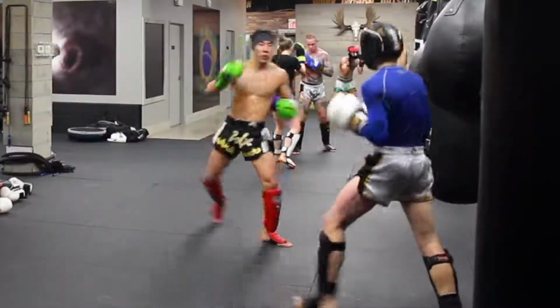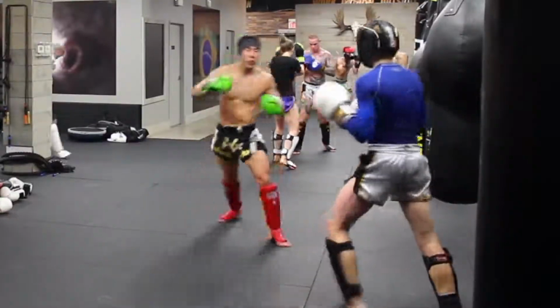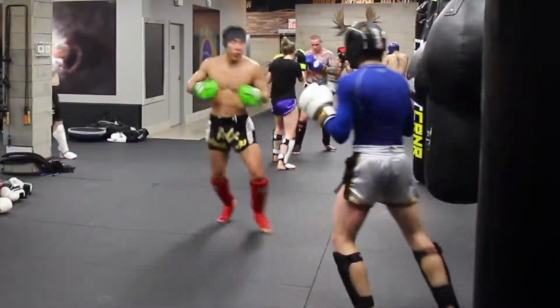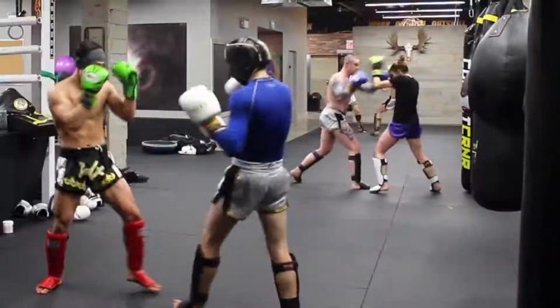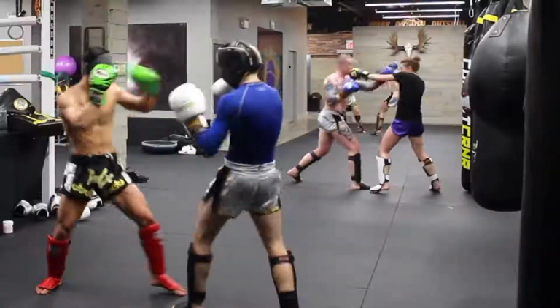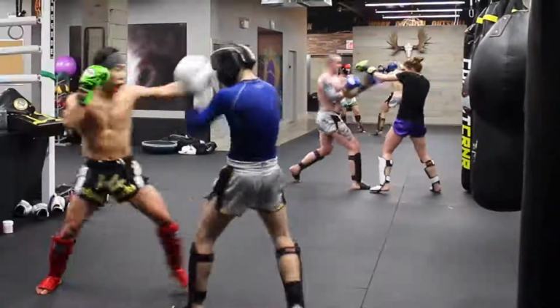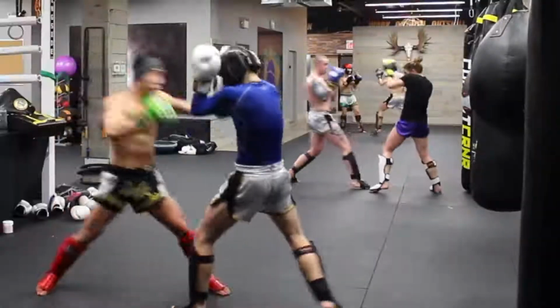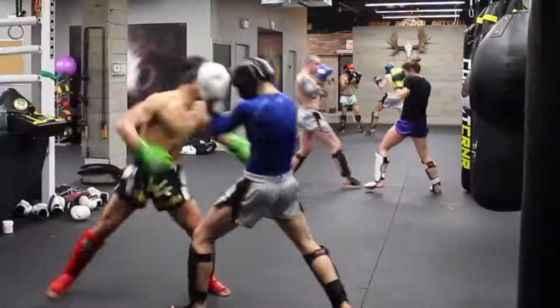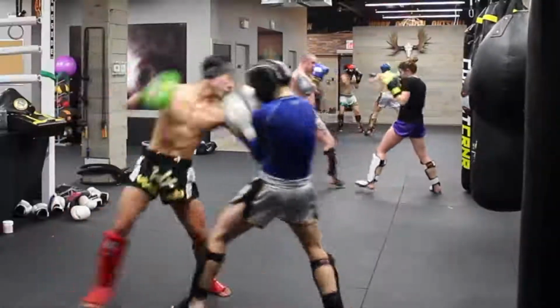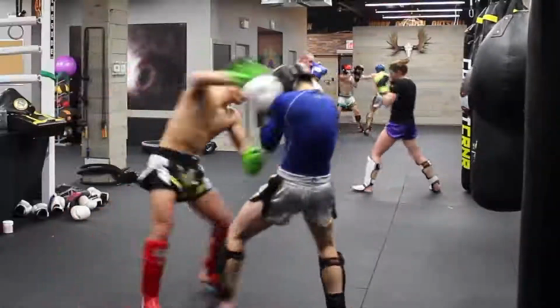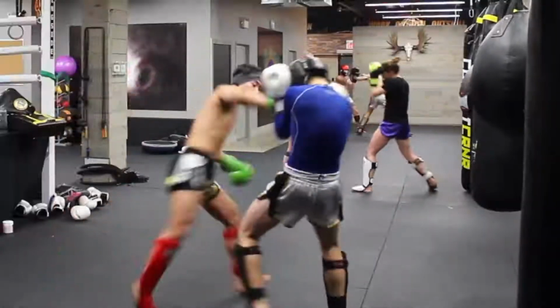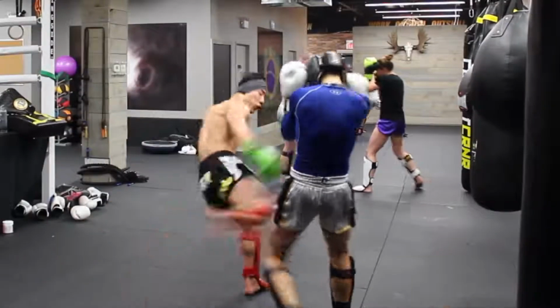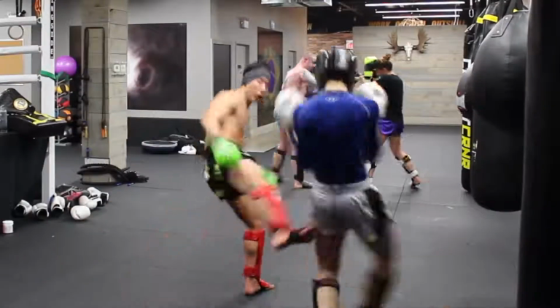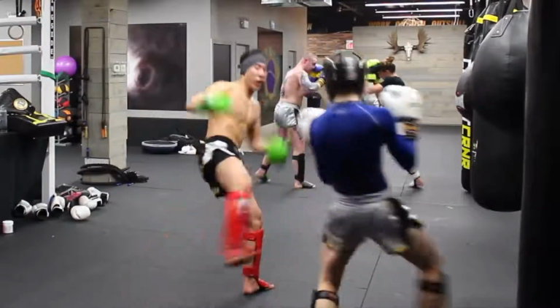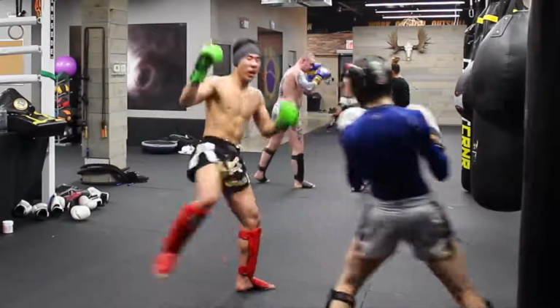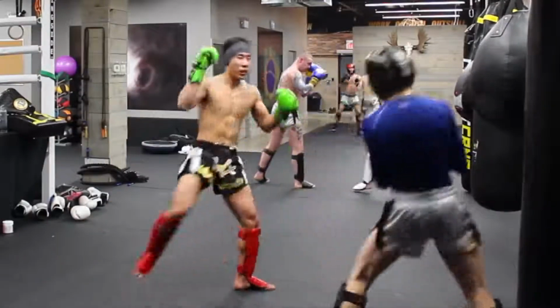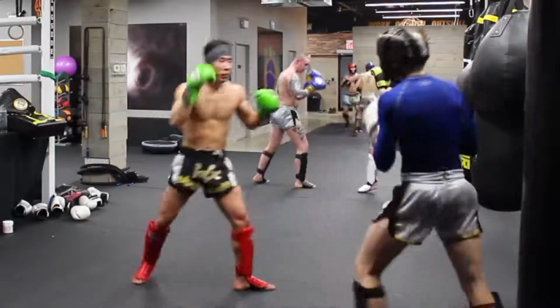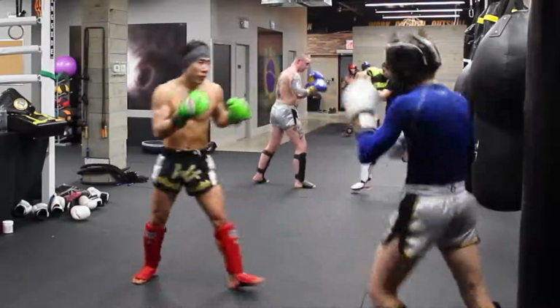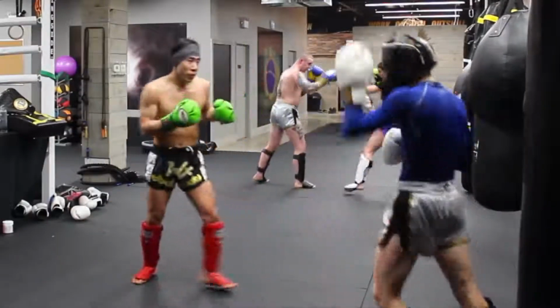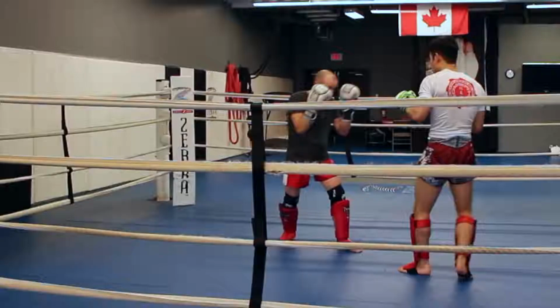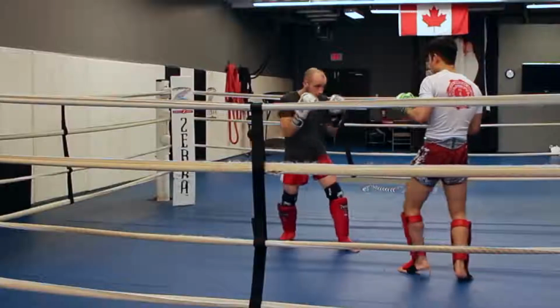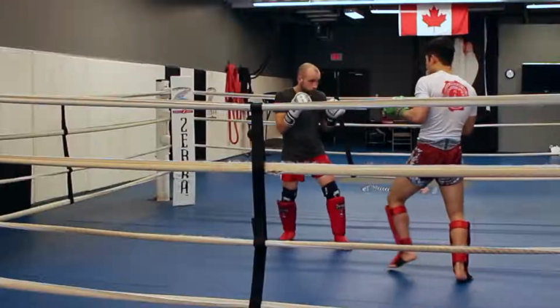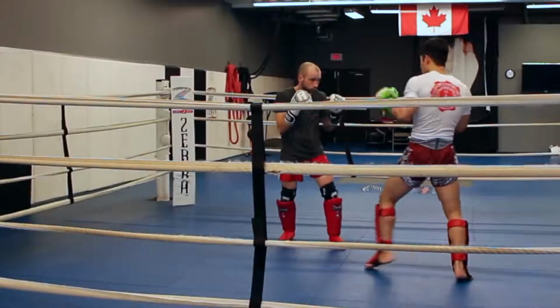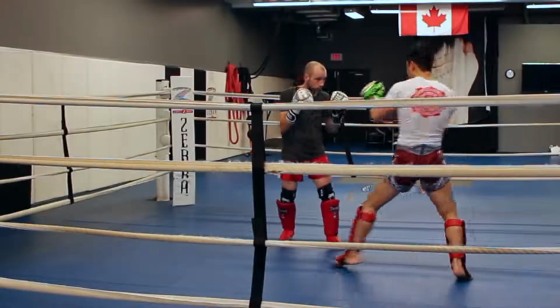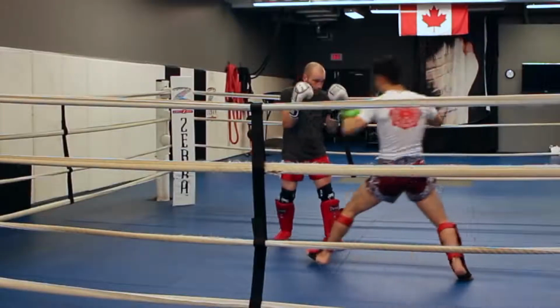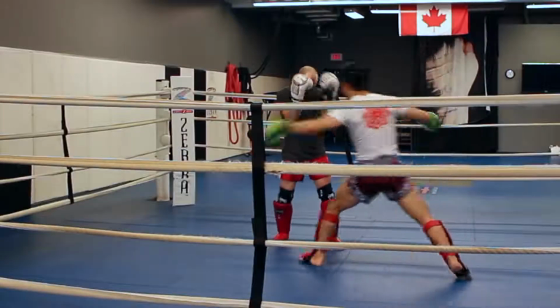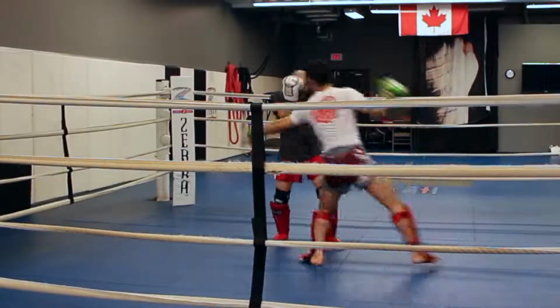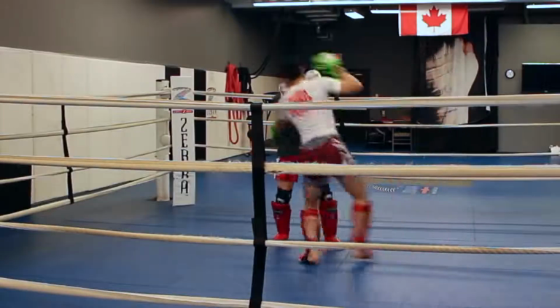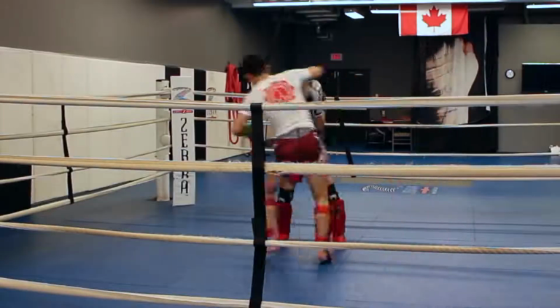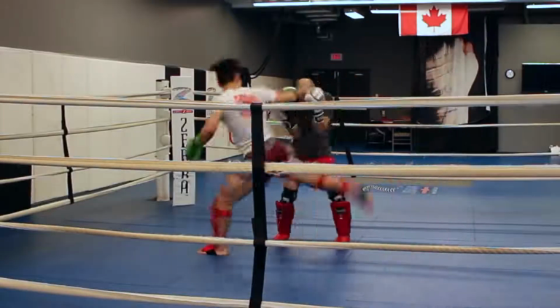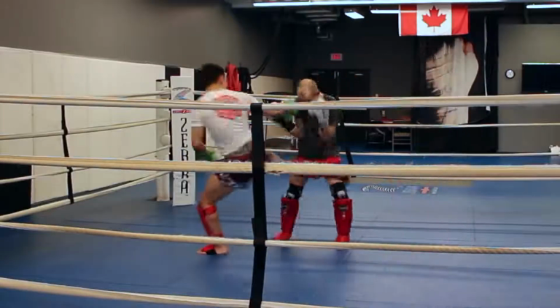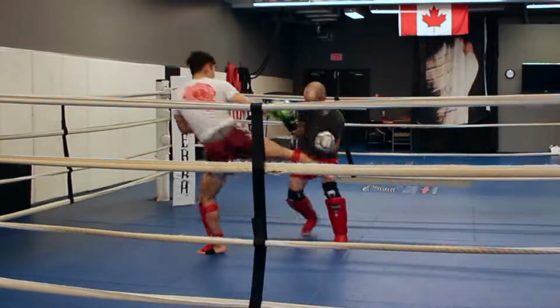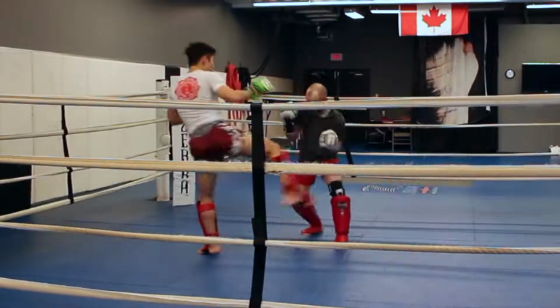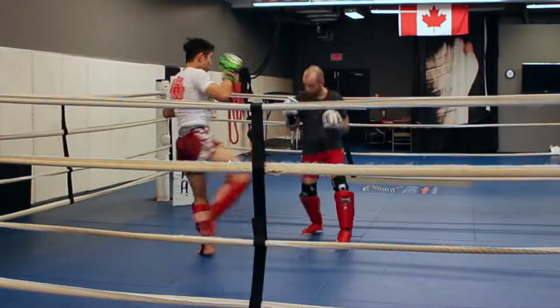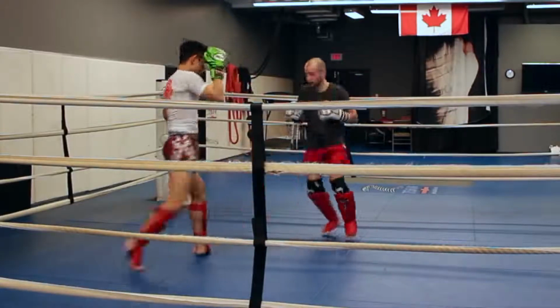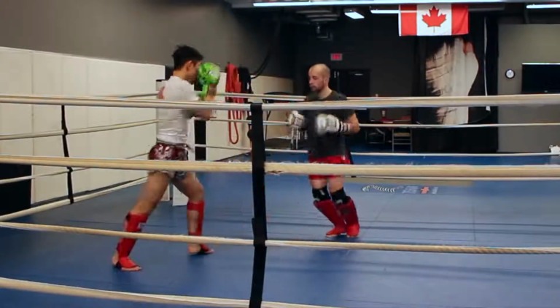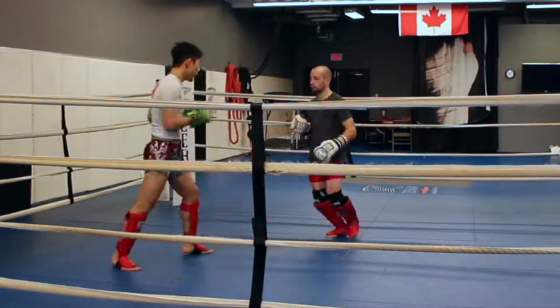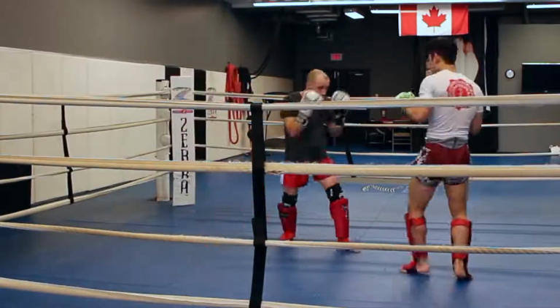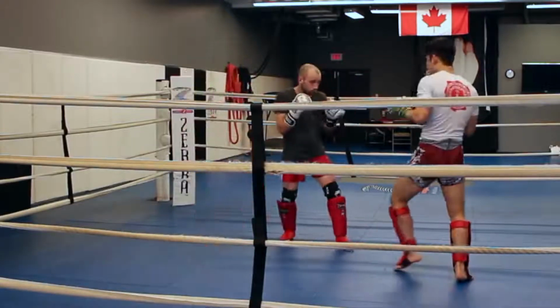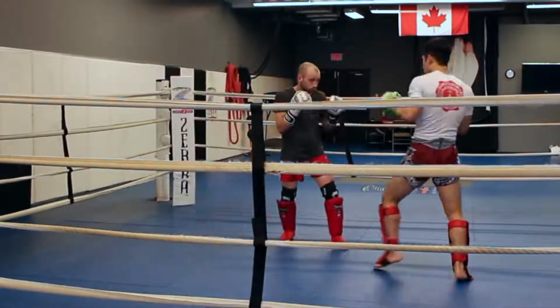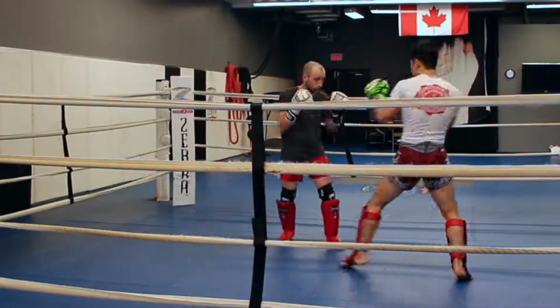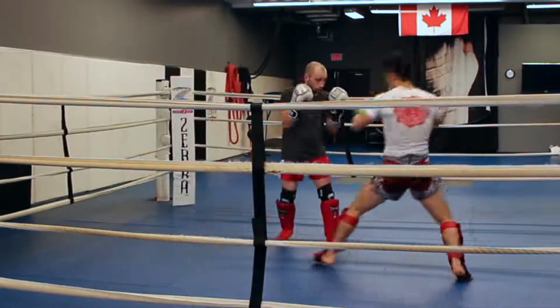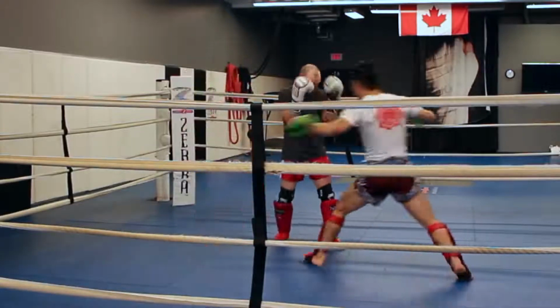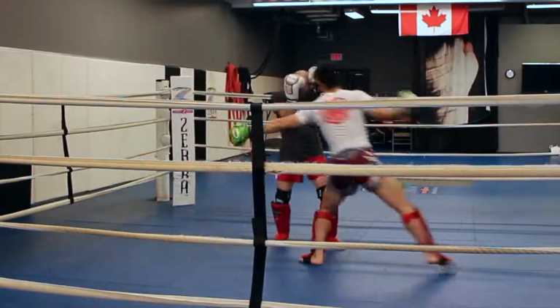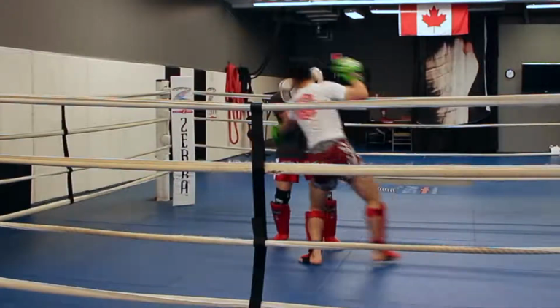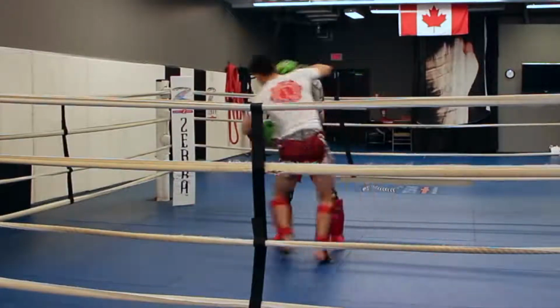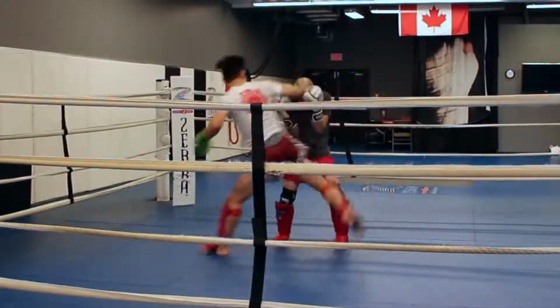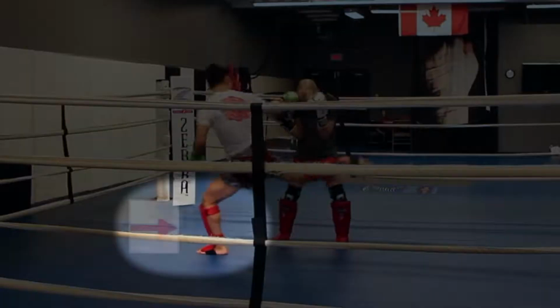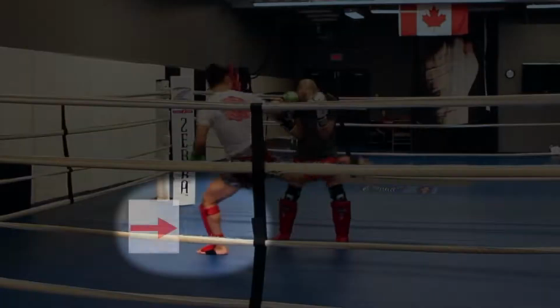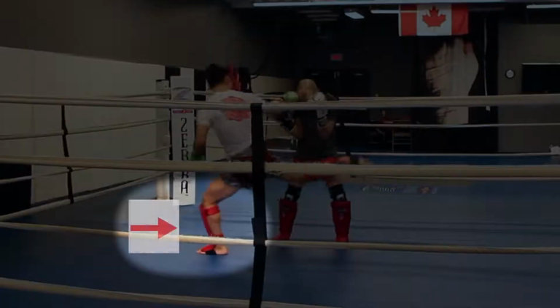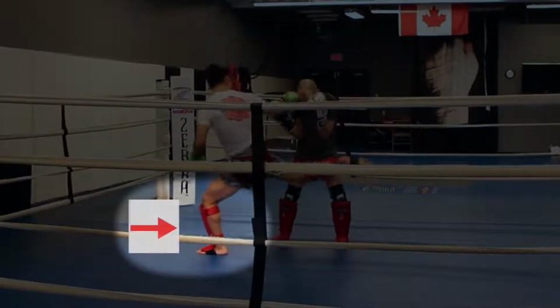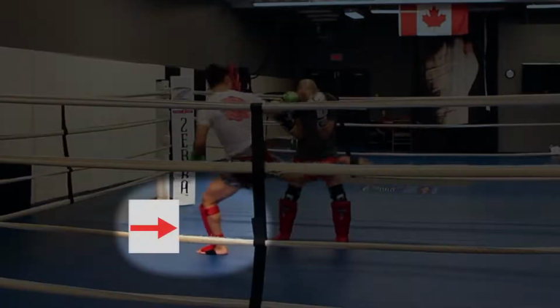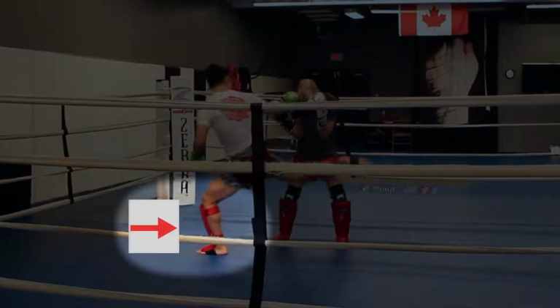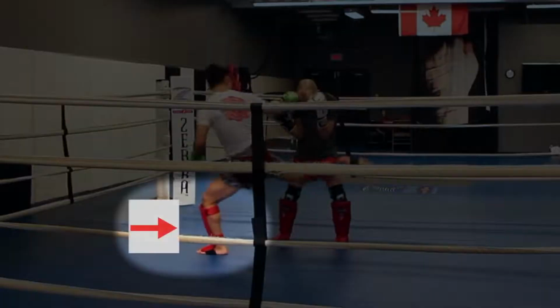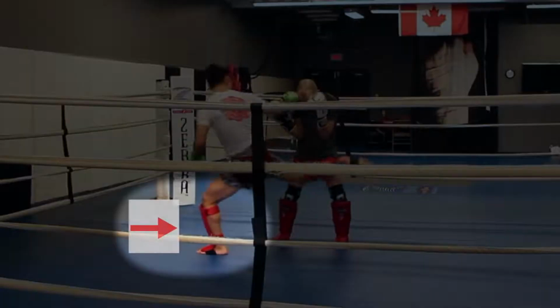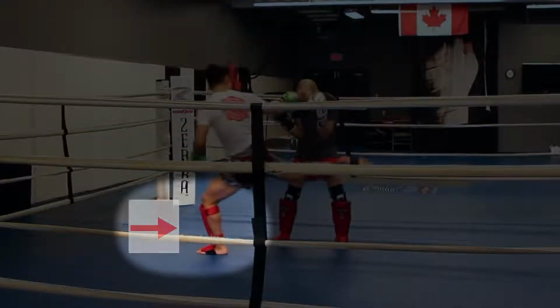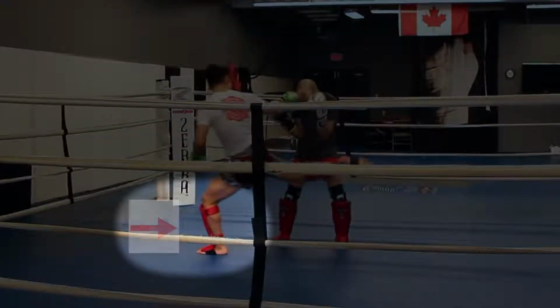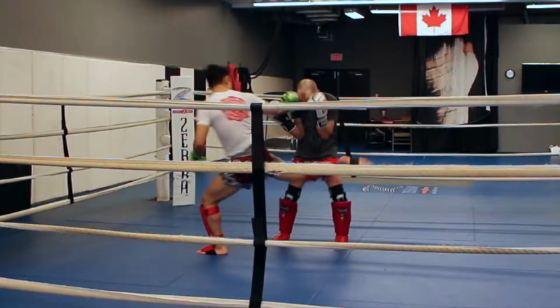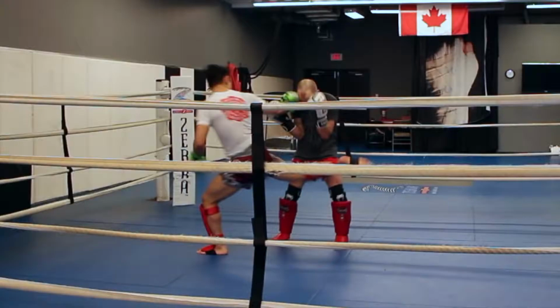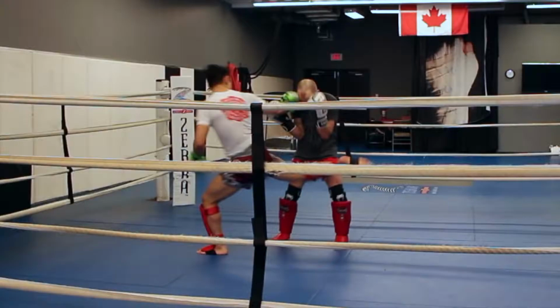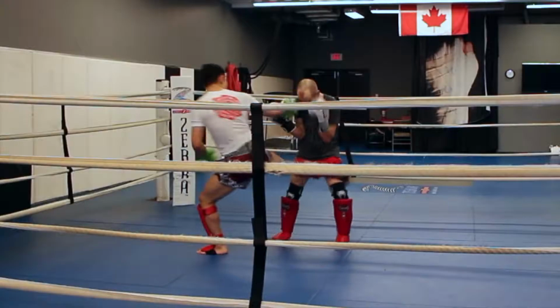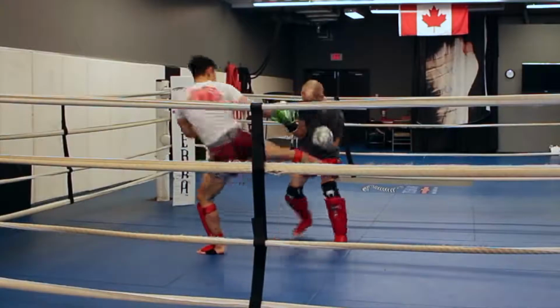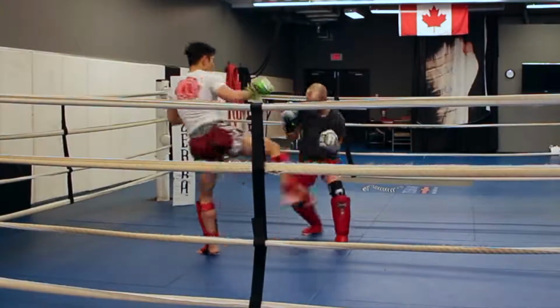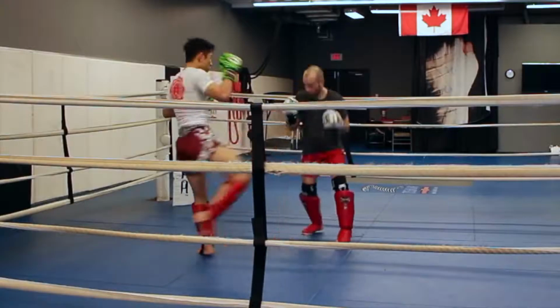Because I'm not very skilled in pure boxing, when I go for the liver hook without stepping out to kick after, I always get tagged with a counter punch.